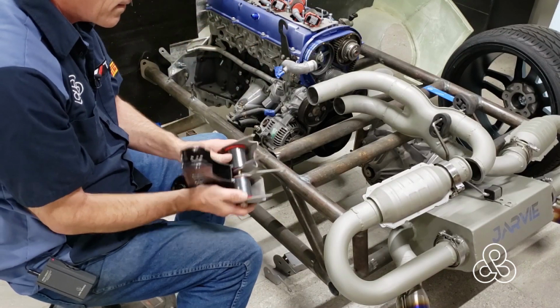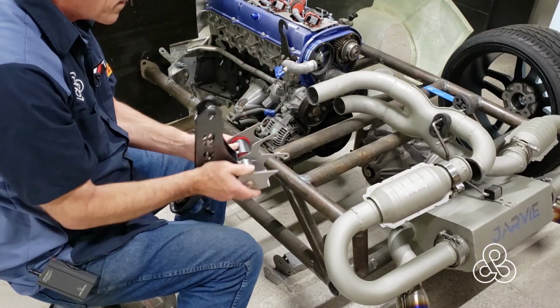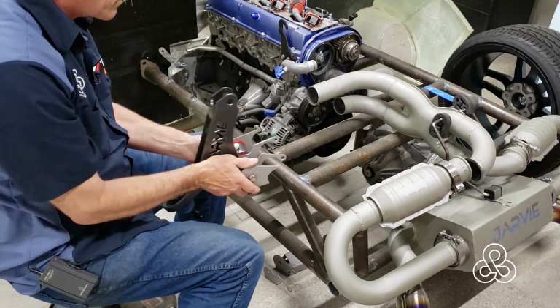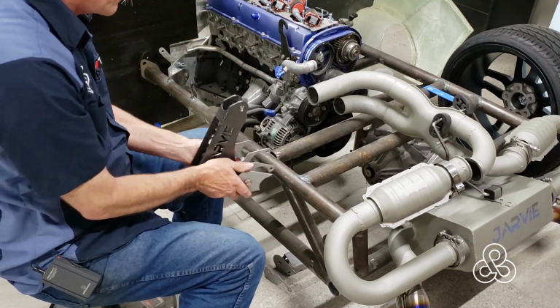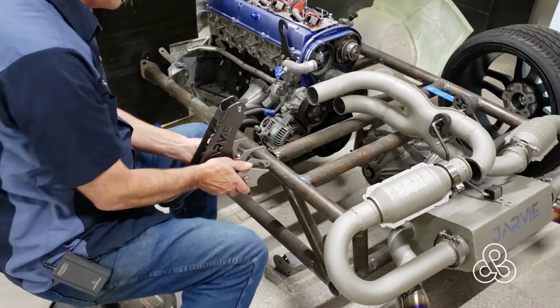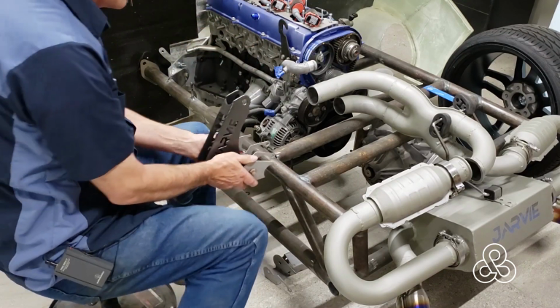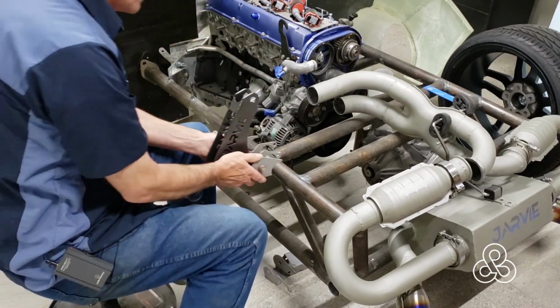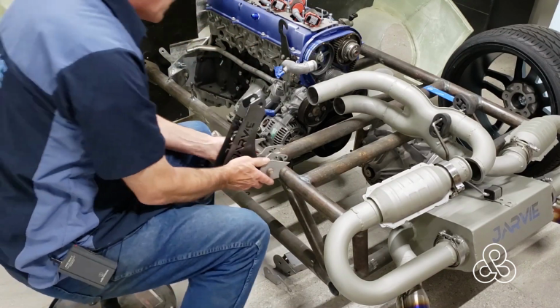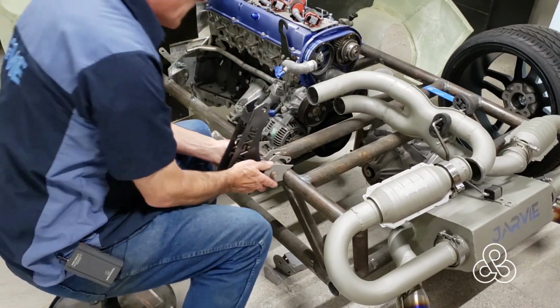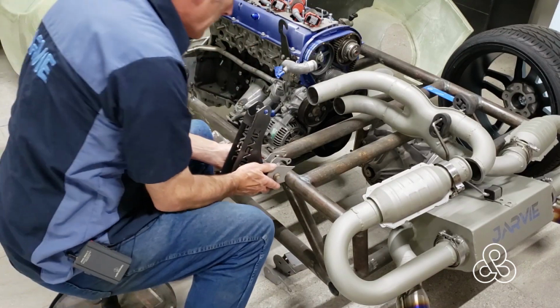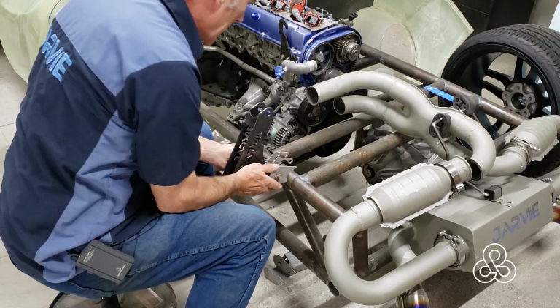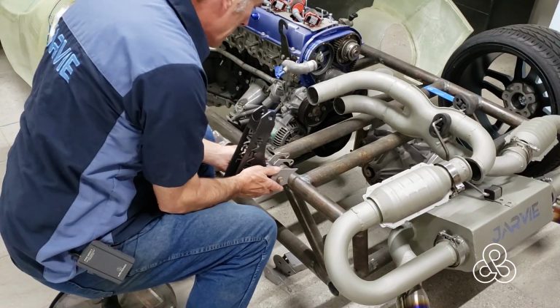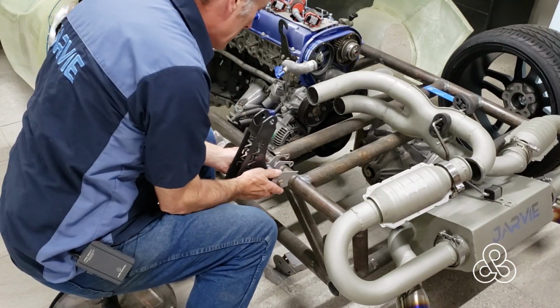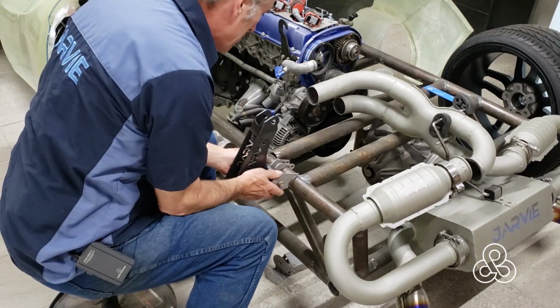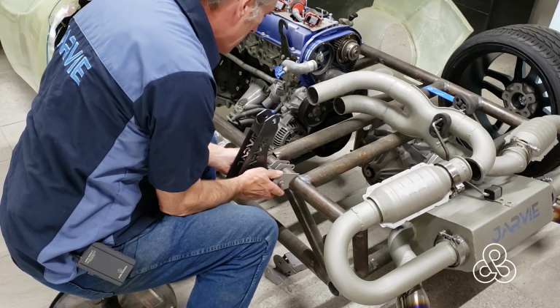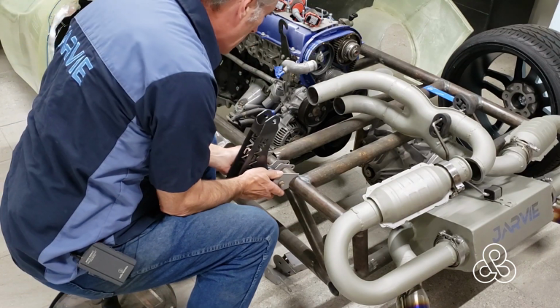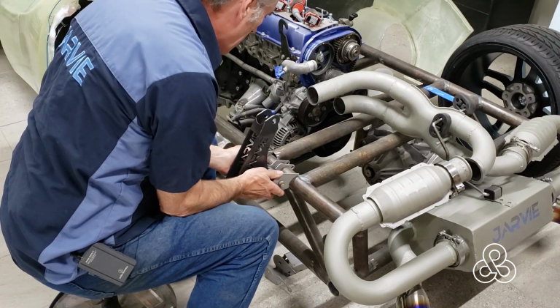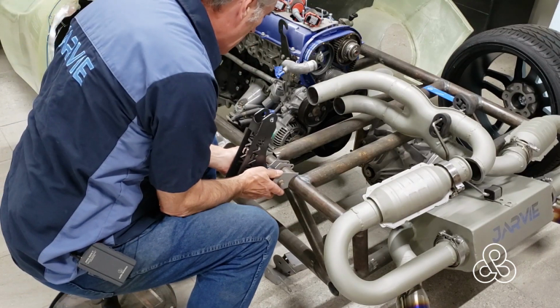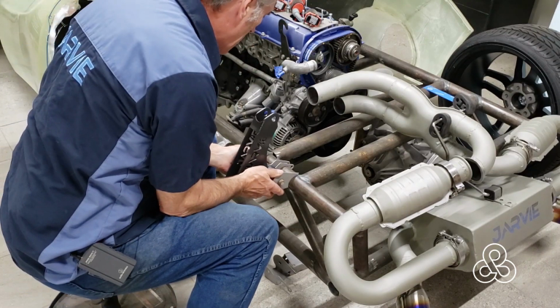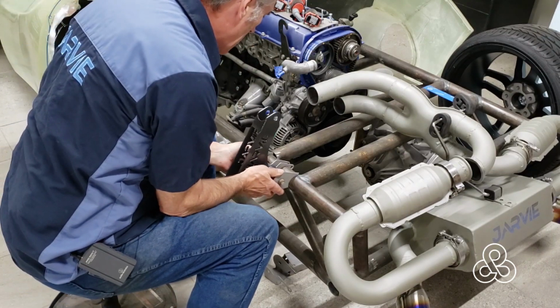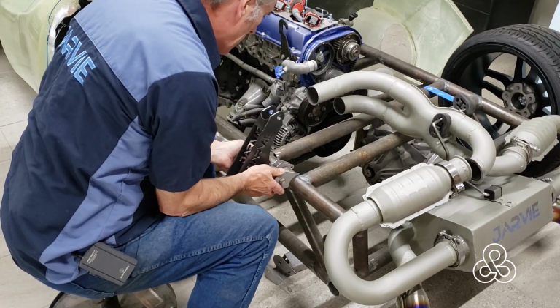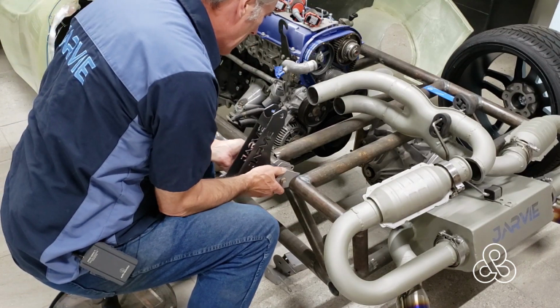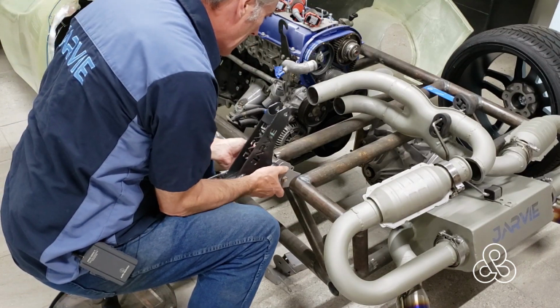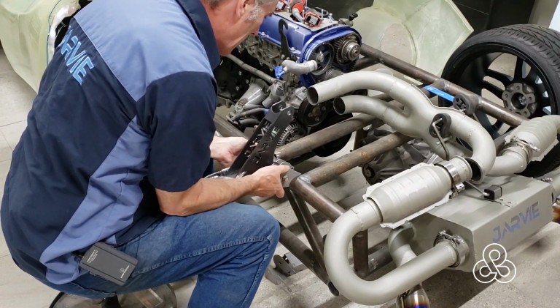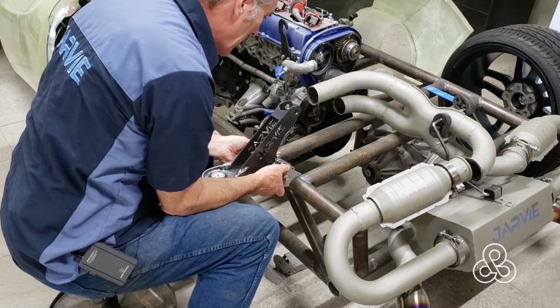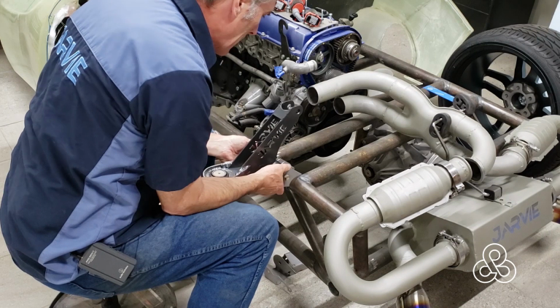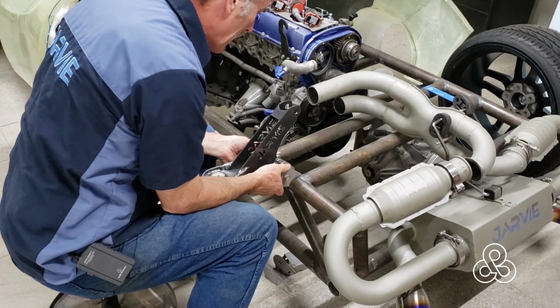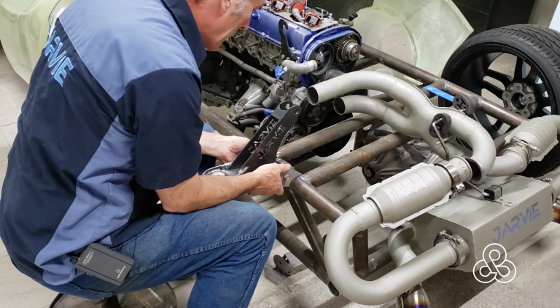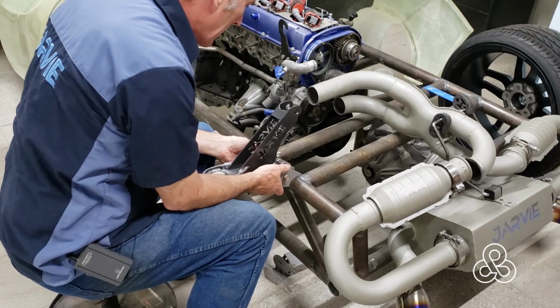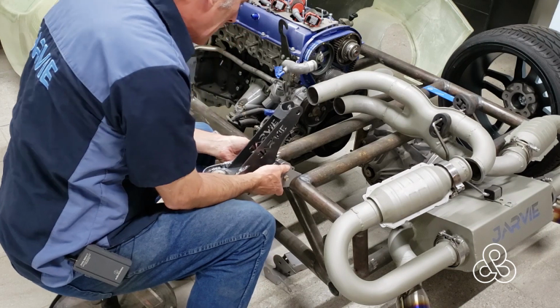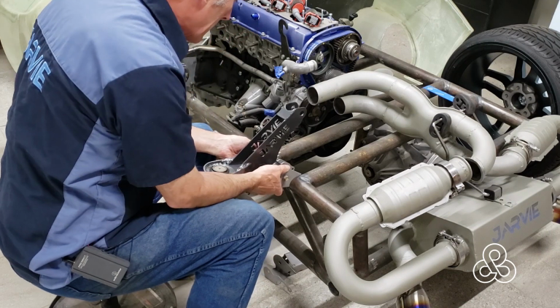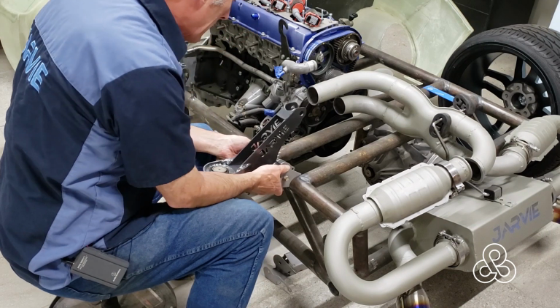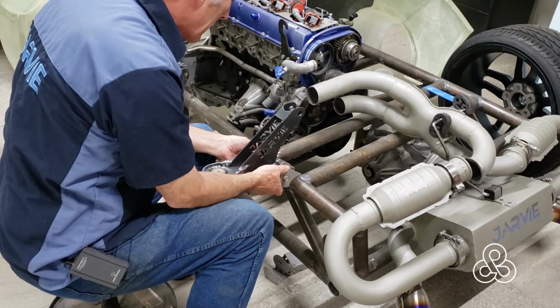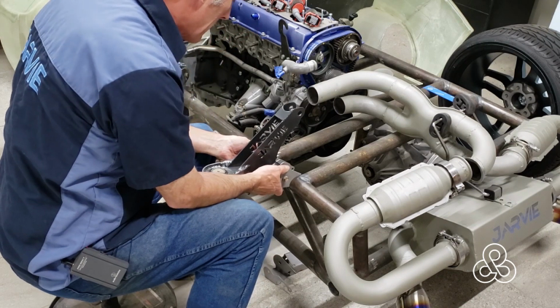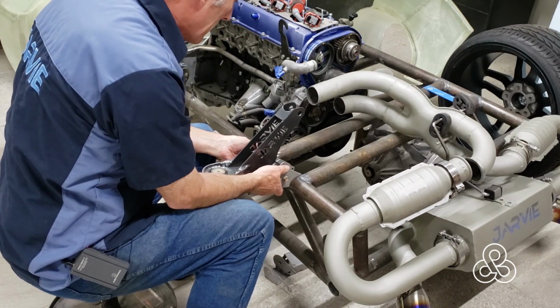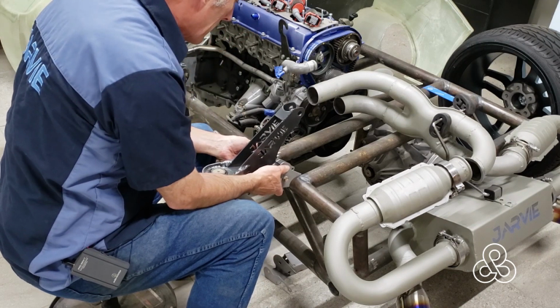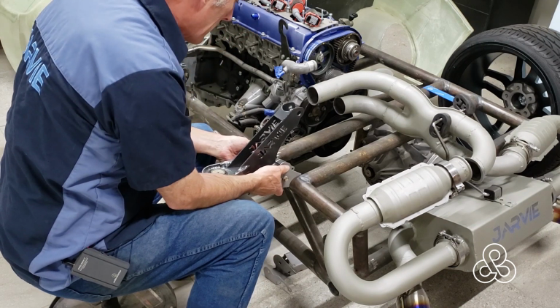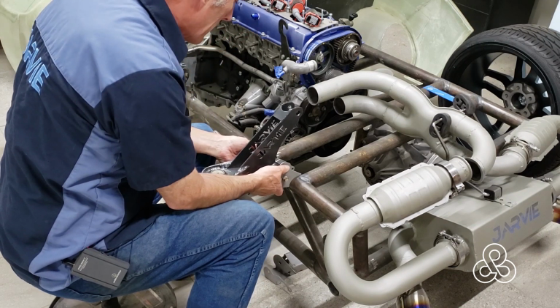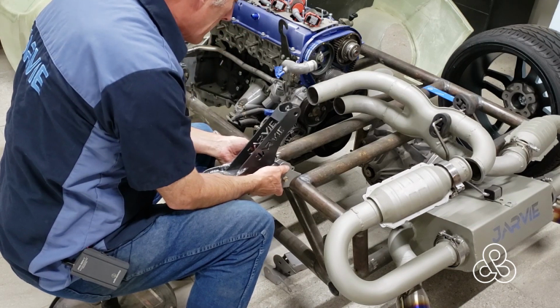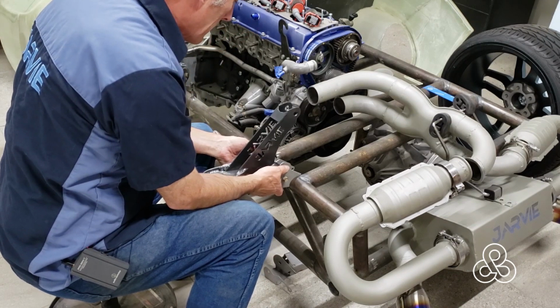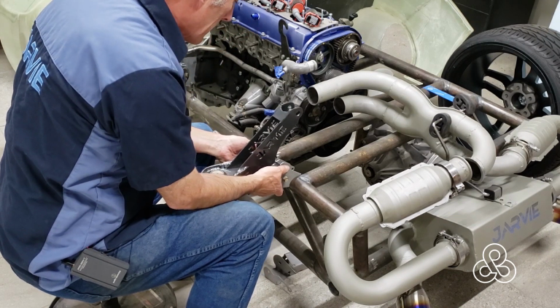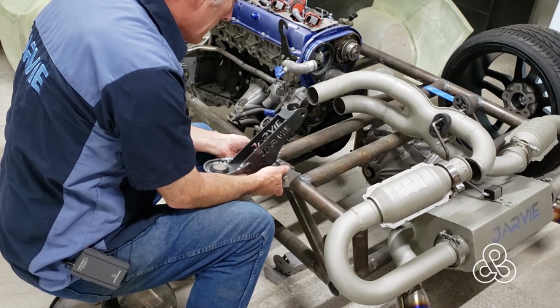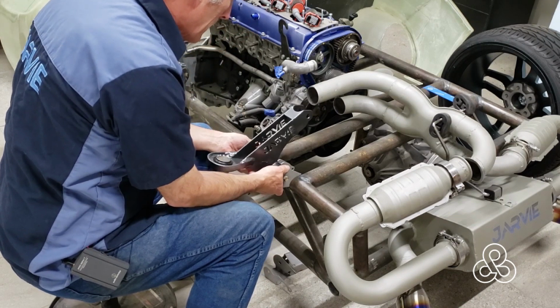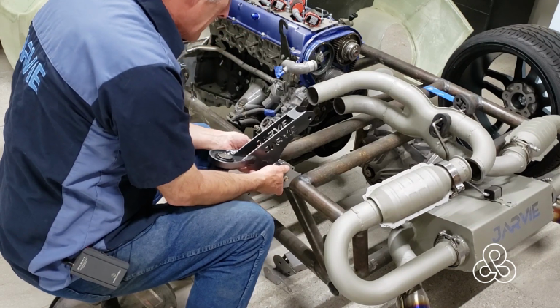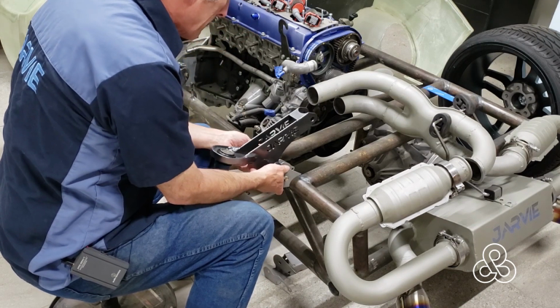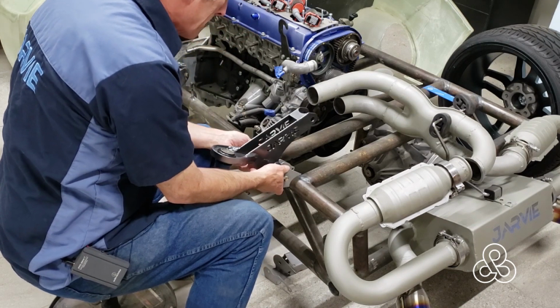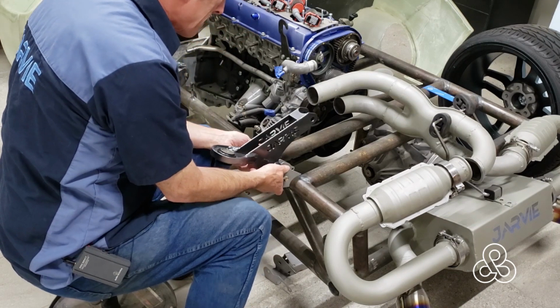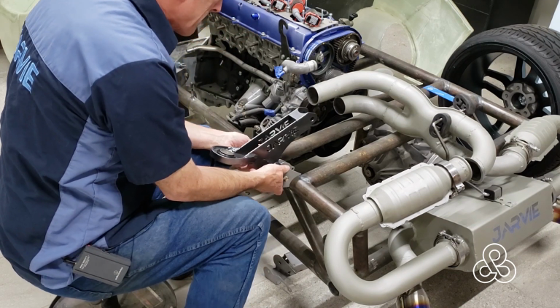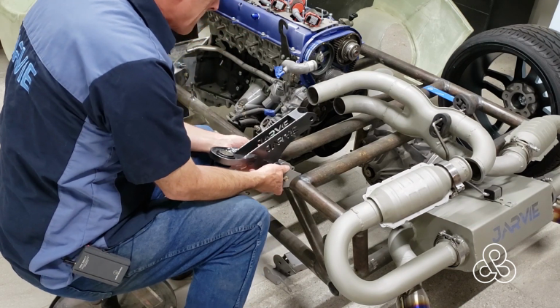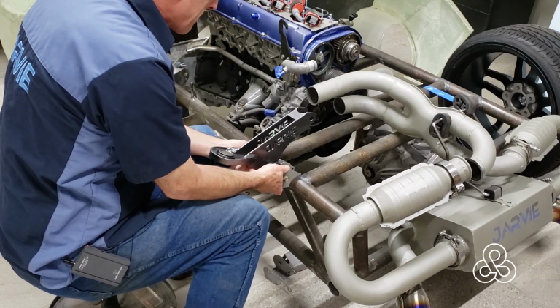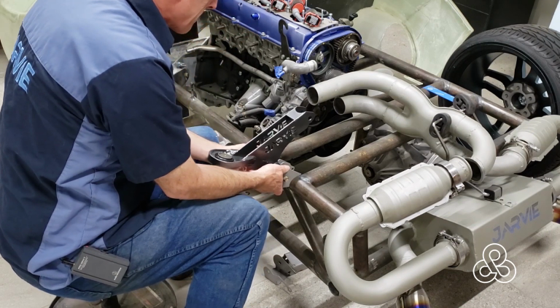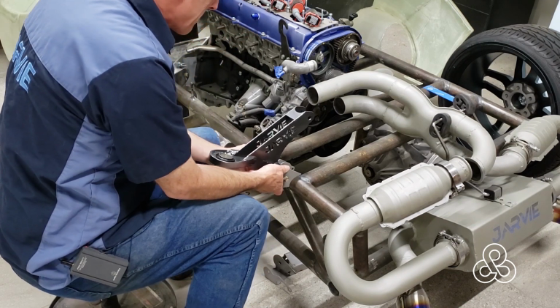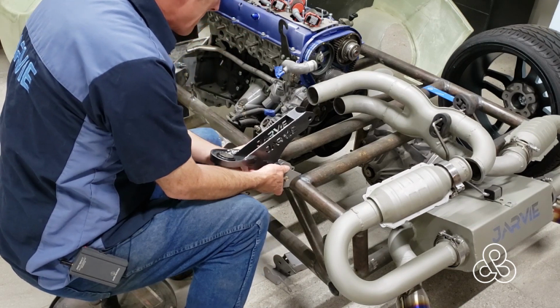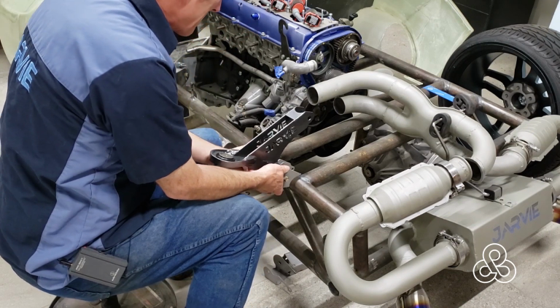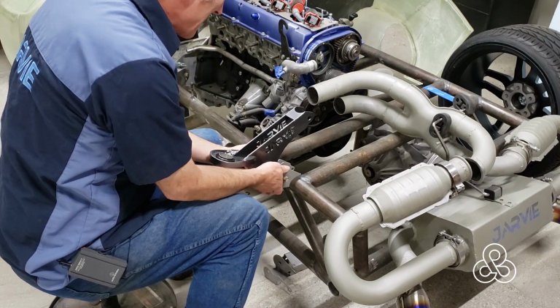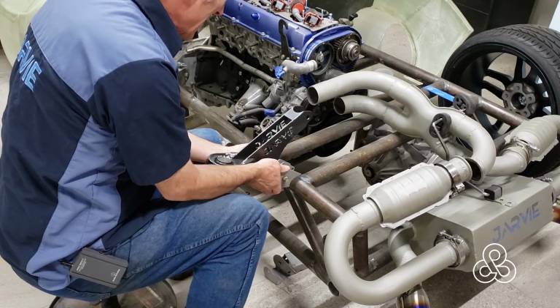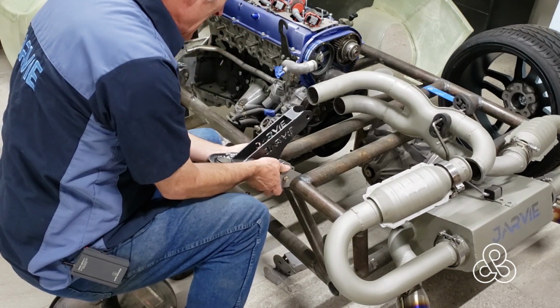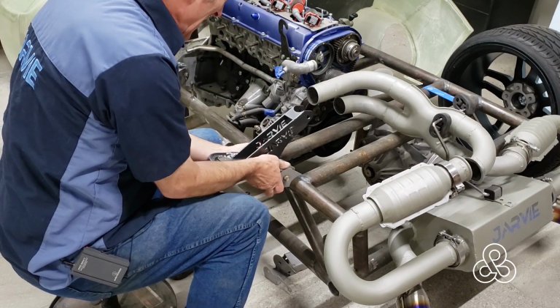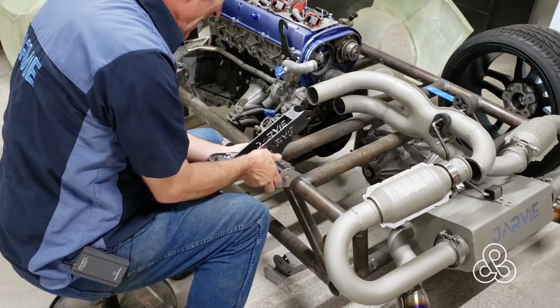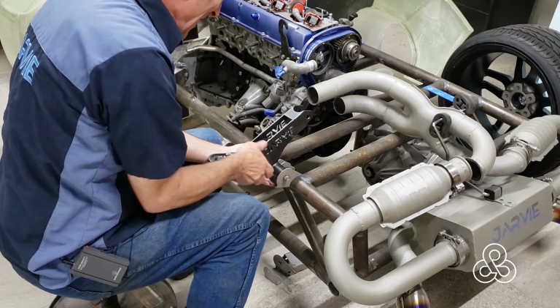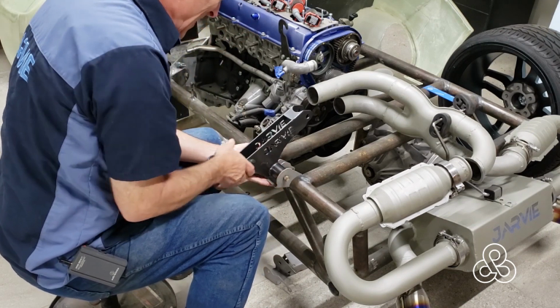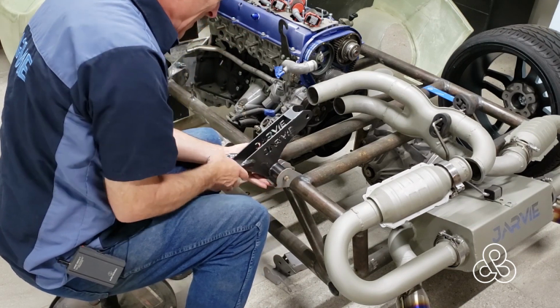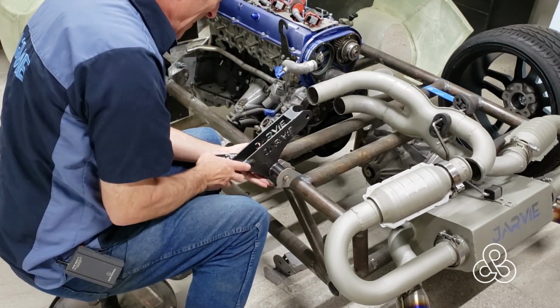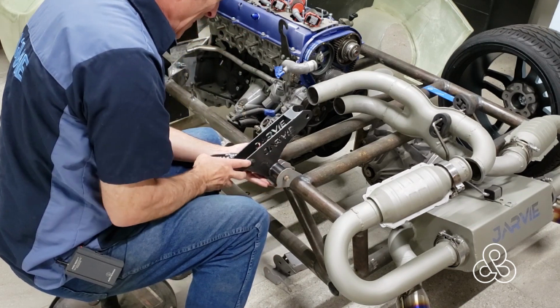Some have been sandblasted so they'll be ready to weld. This is the location for the rear control arm where they're going to mount onto the subframe.